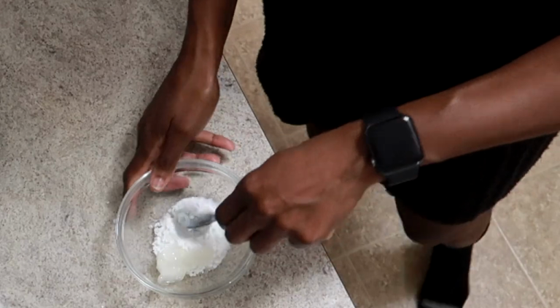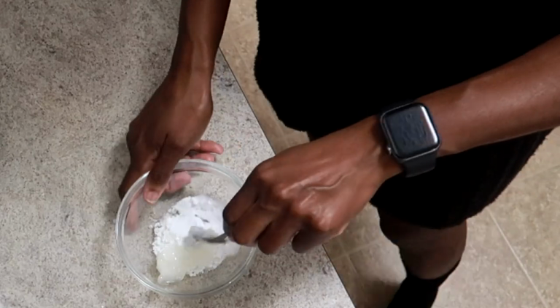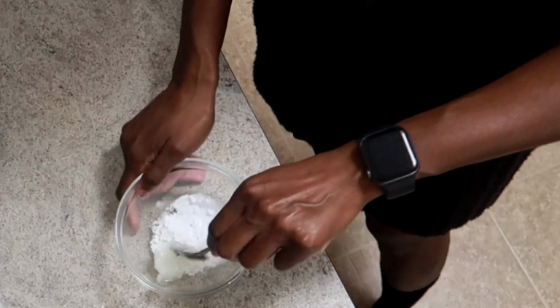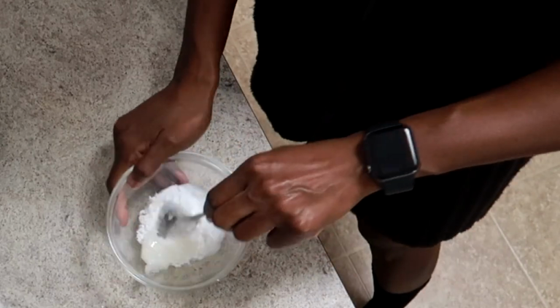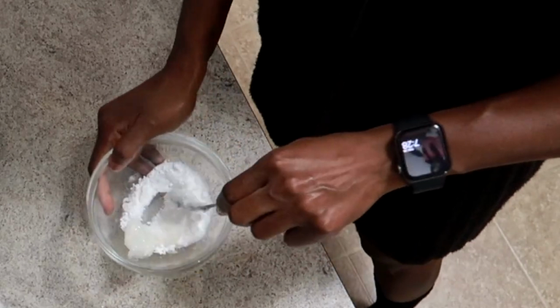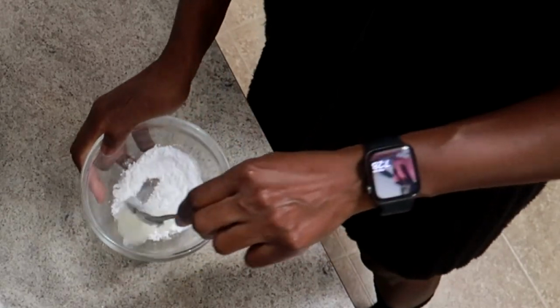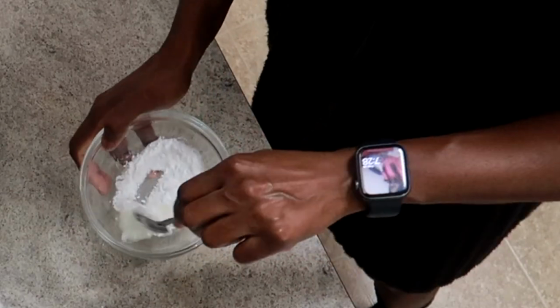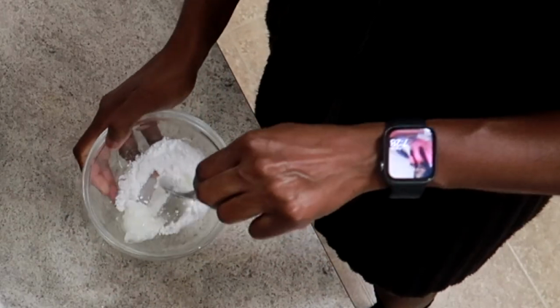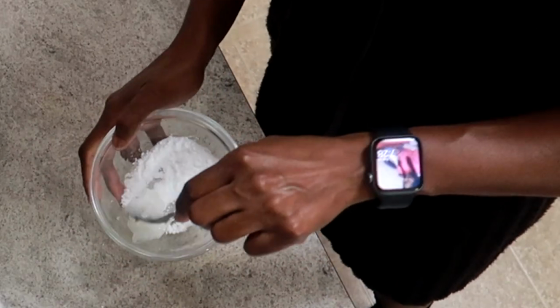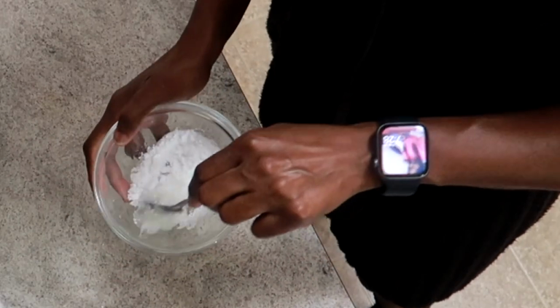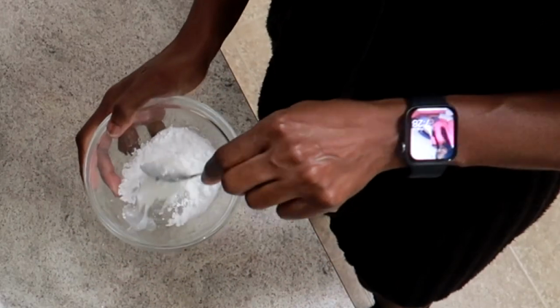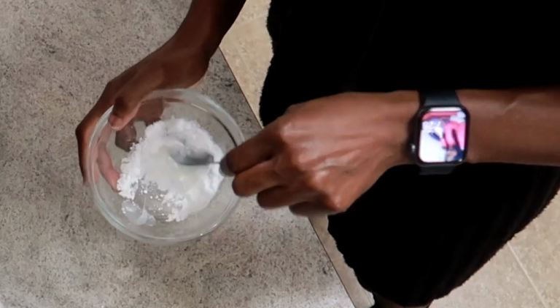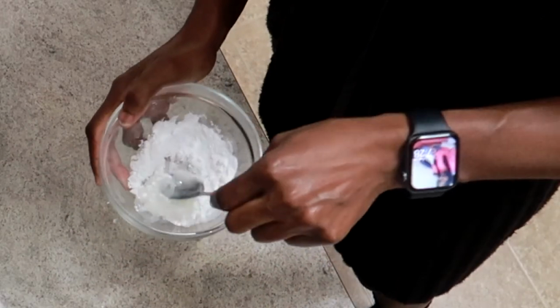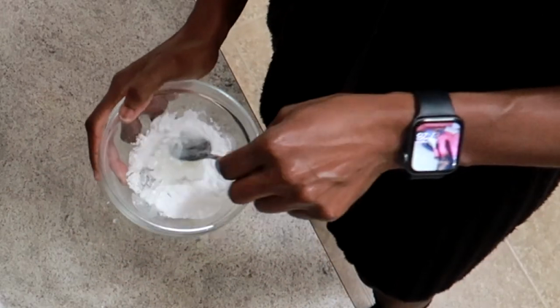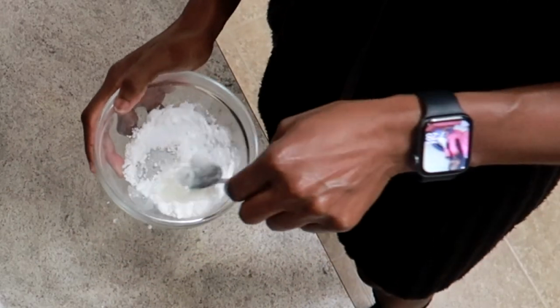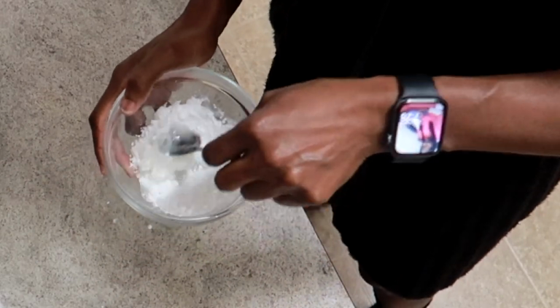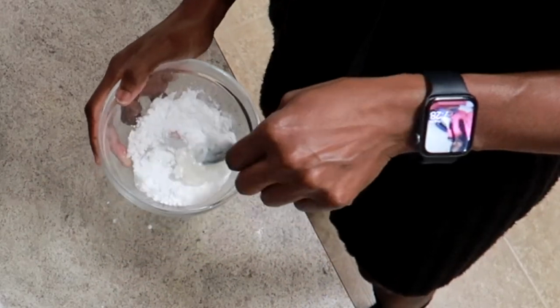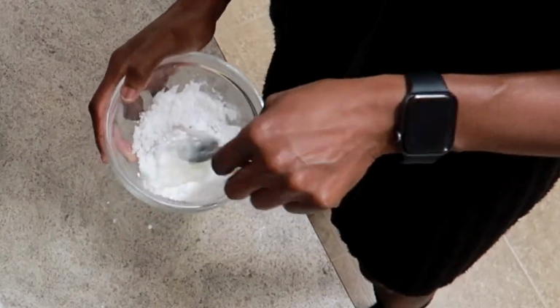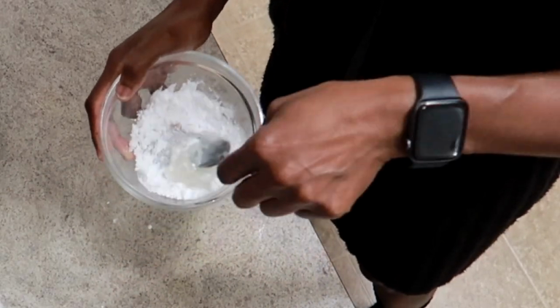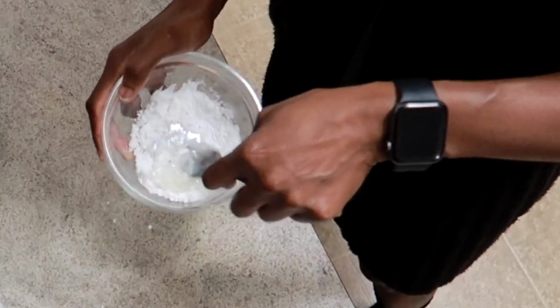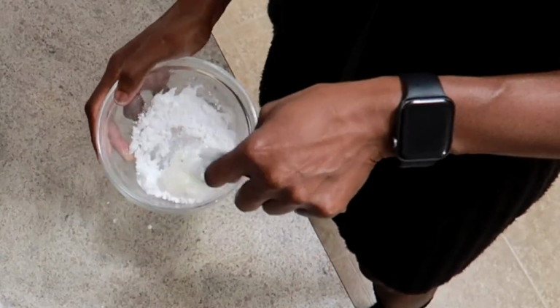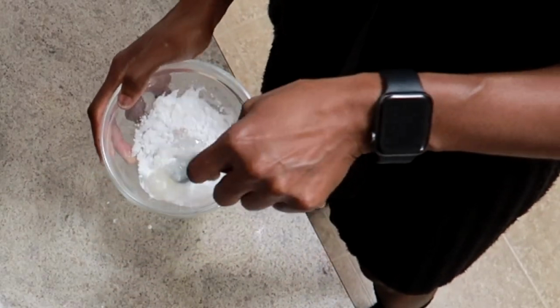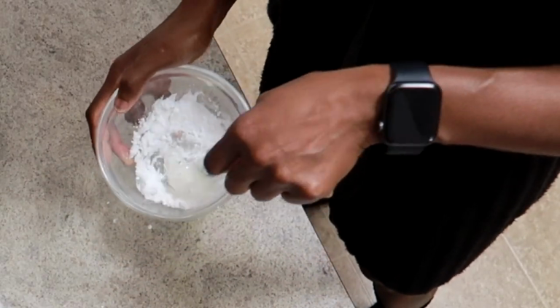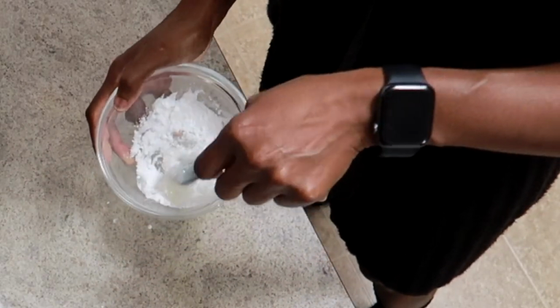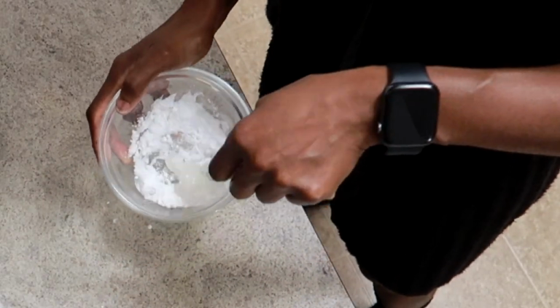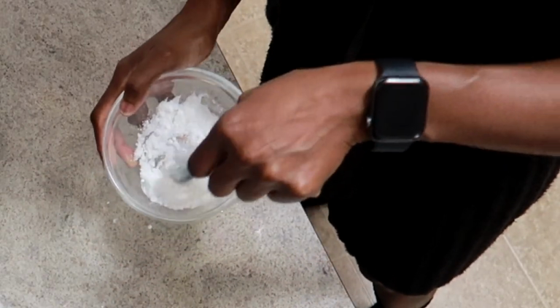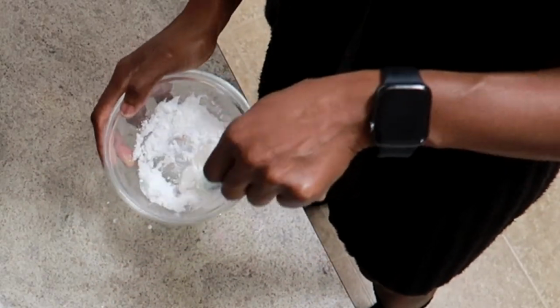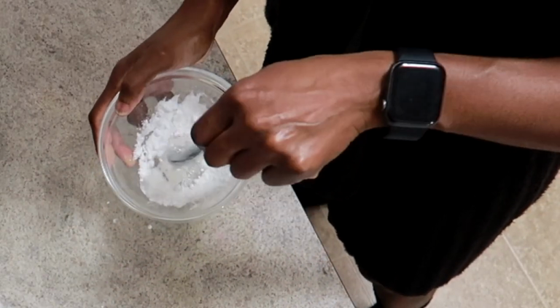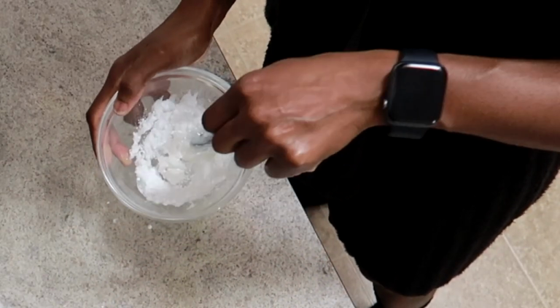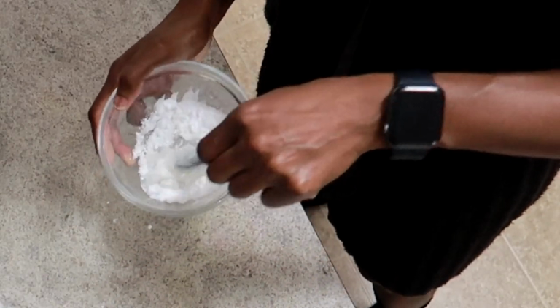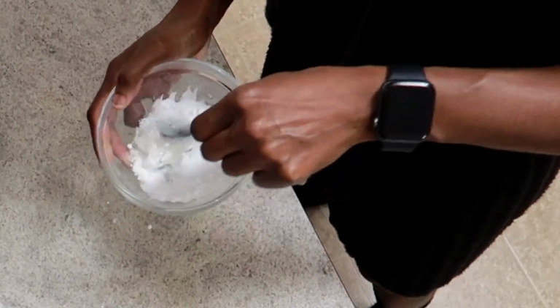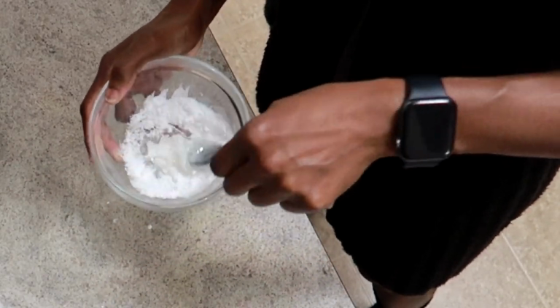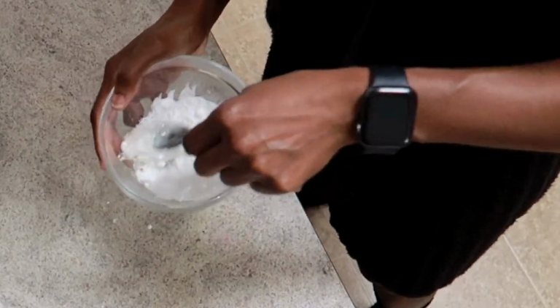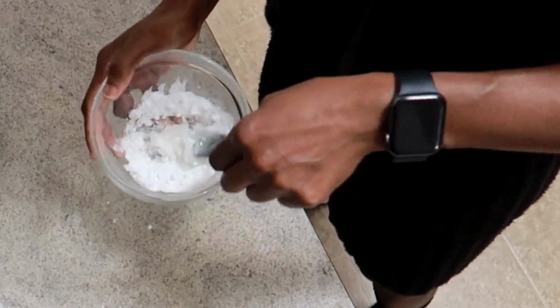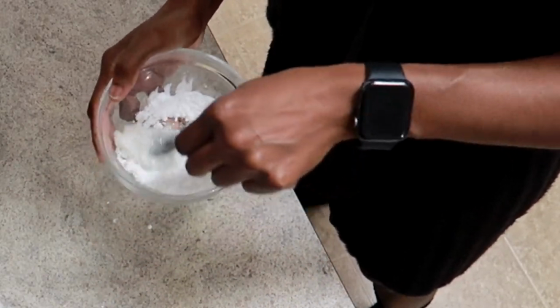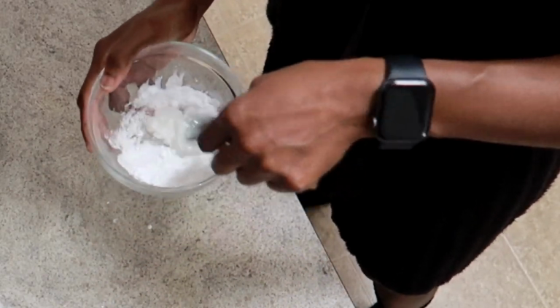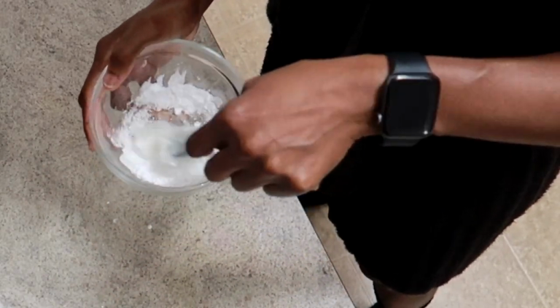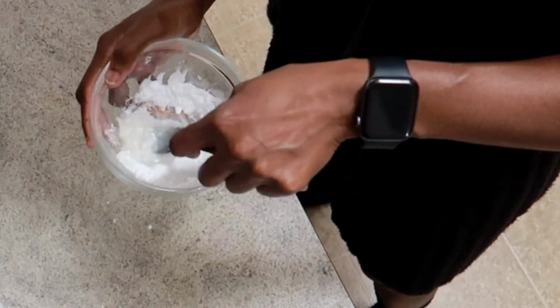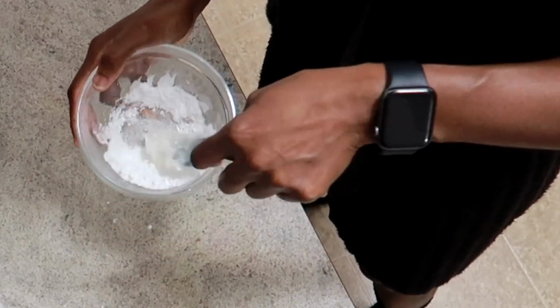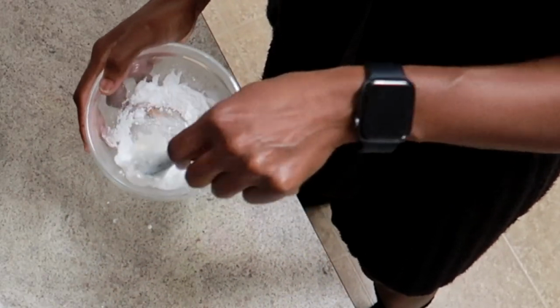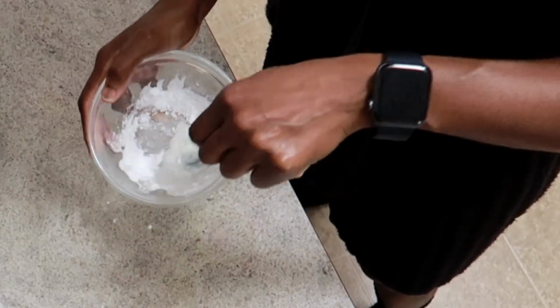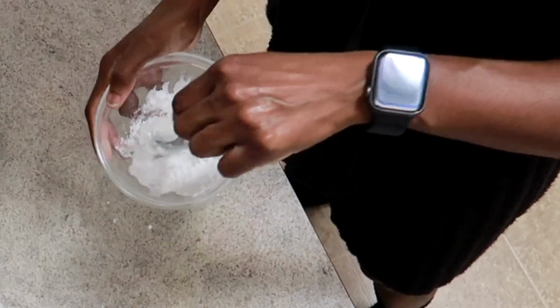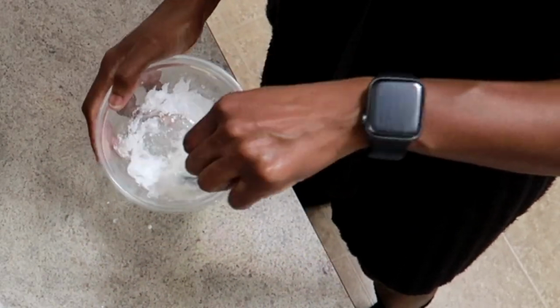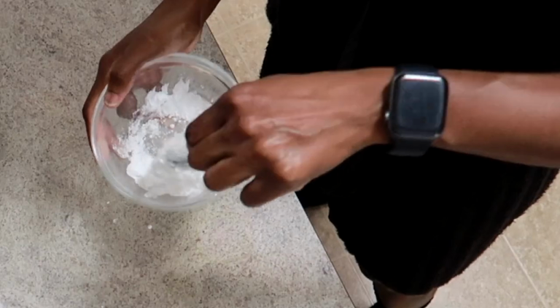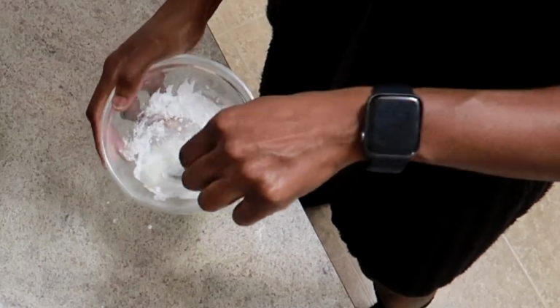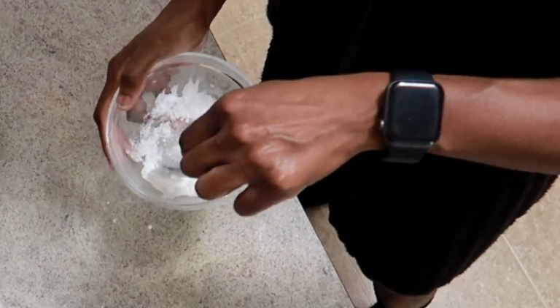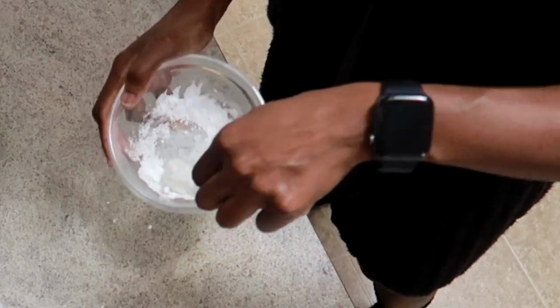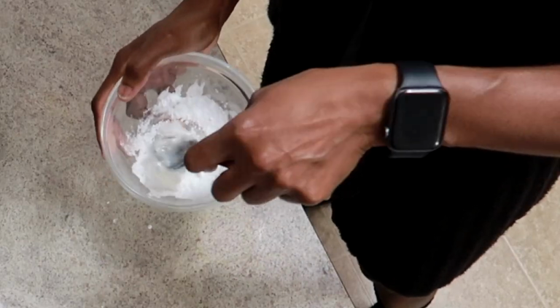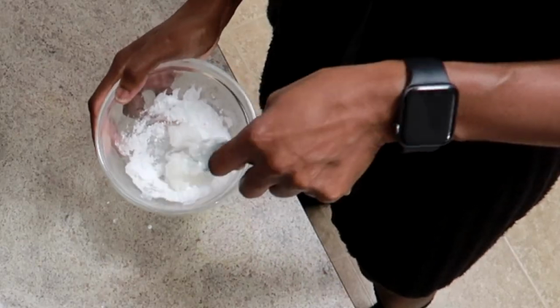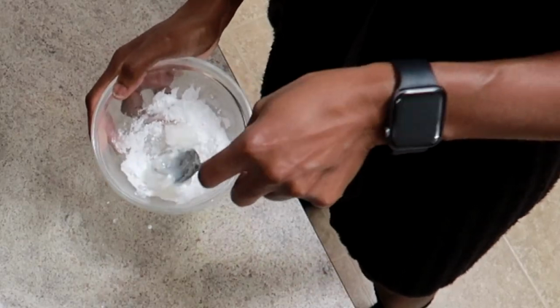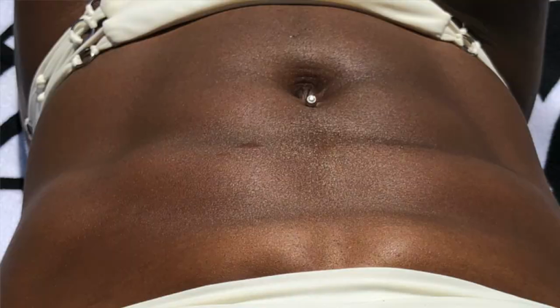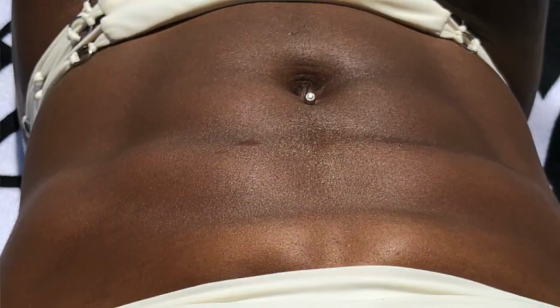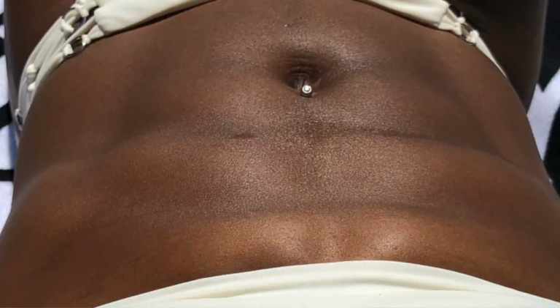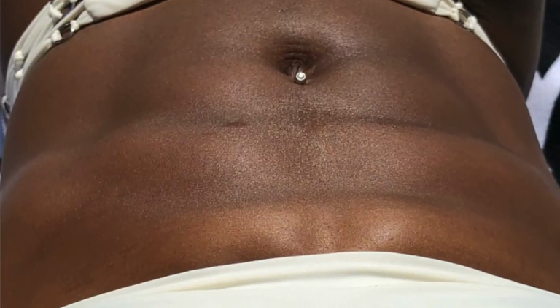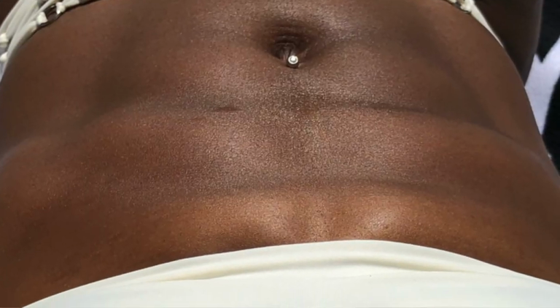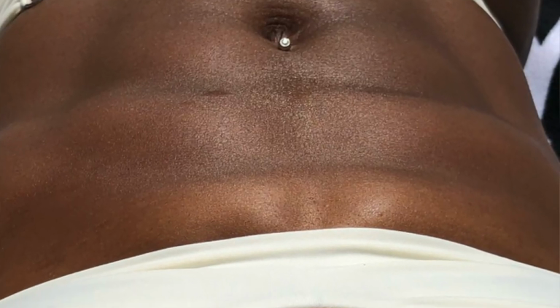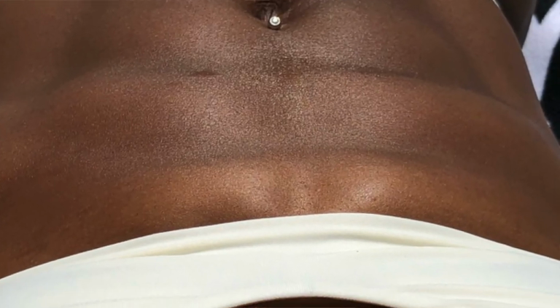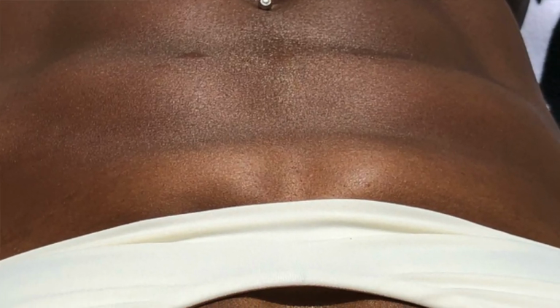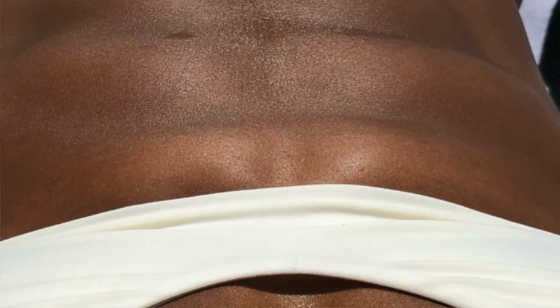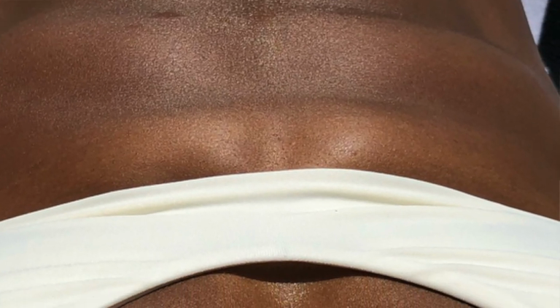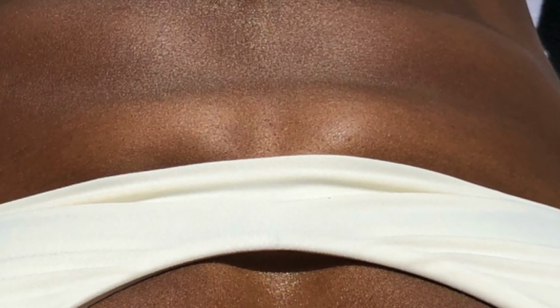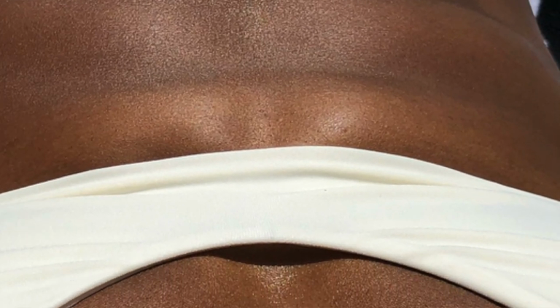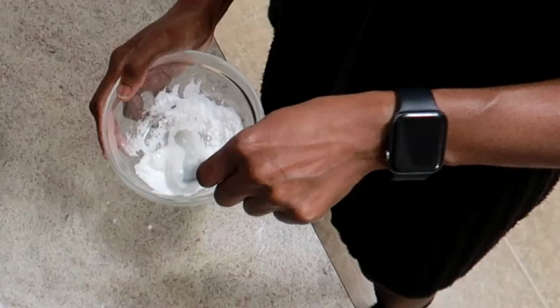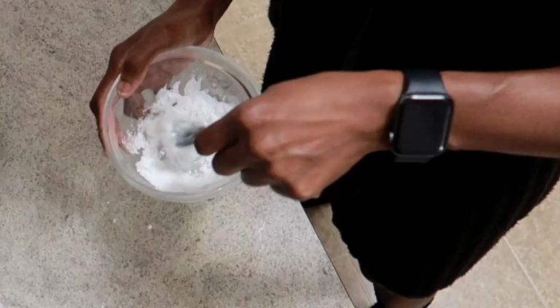Hey guys, I'm Dee Monique. In this video, I'm sharing with you guys a fat burning cream that will get your abs to pop.